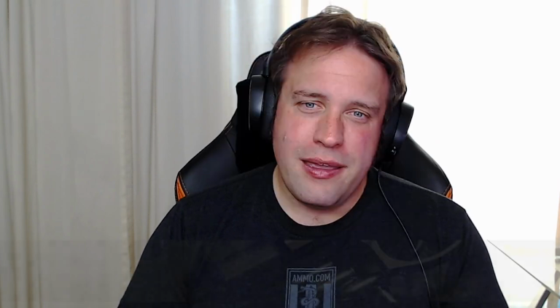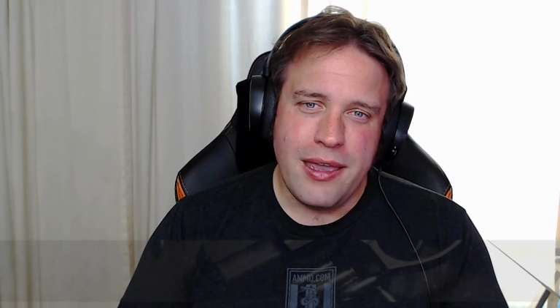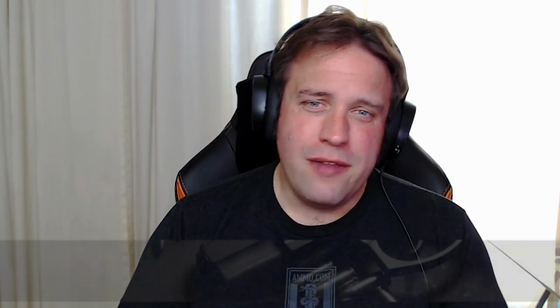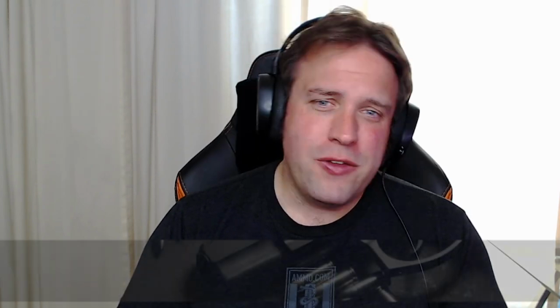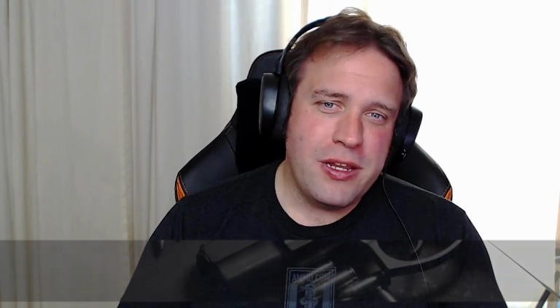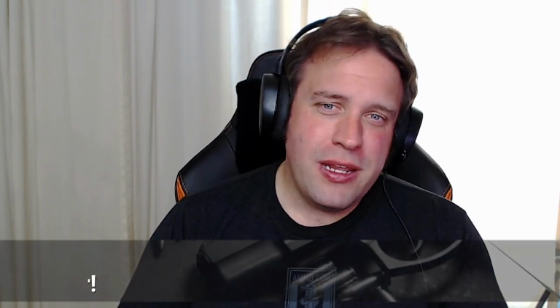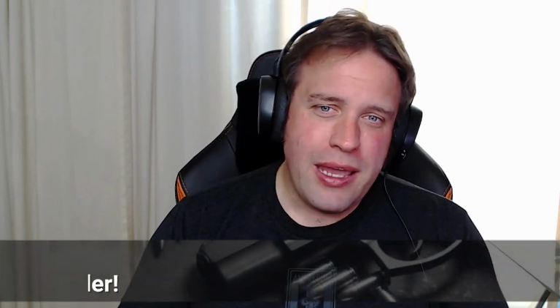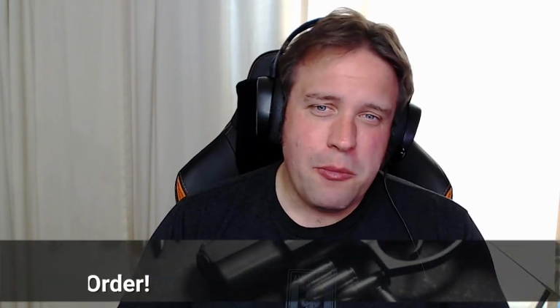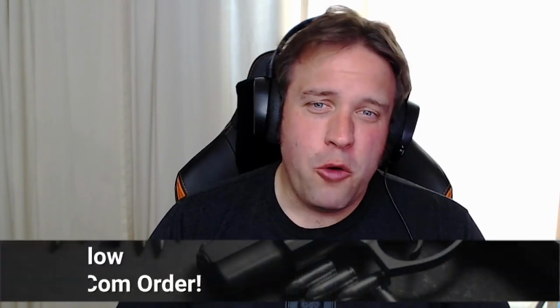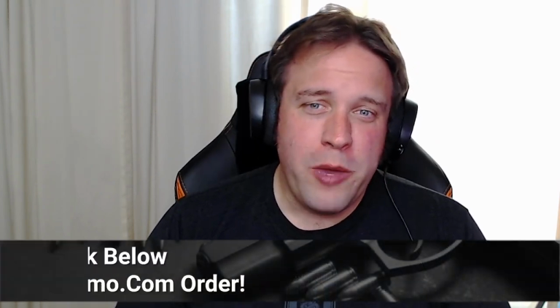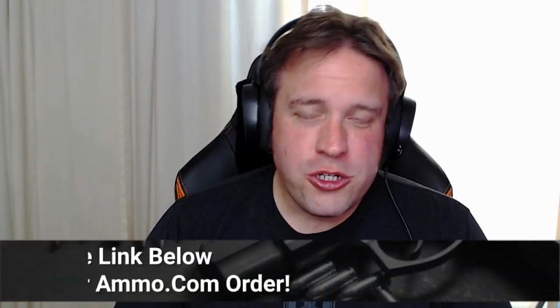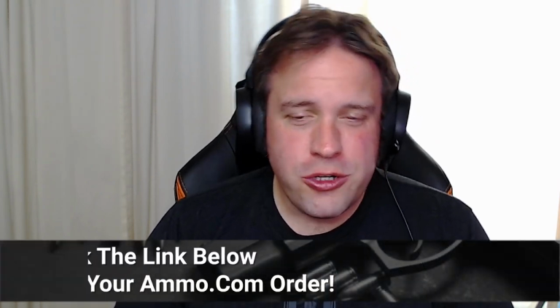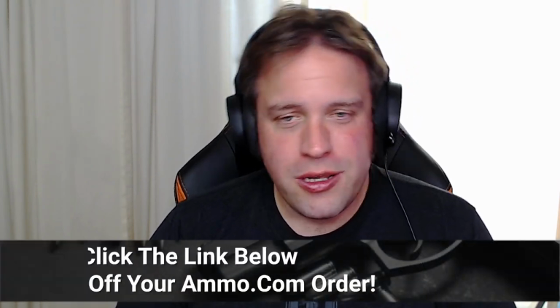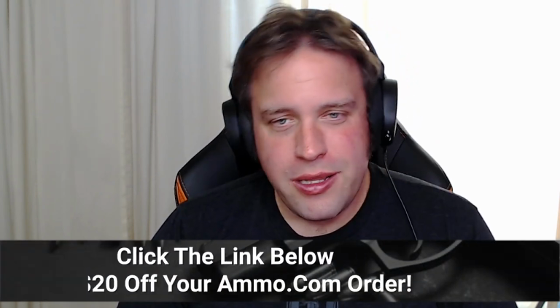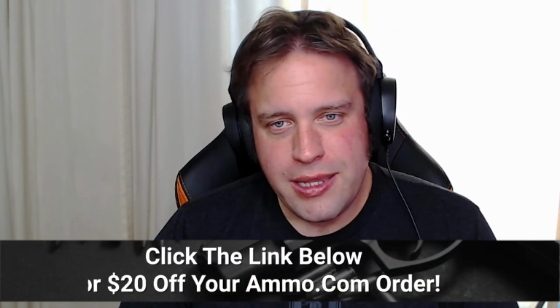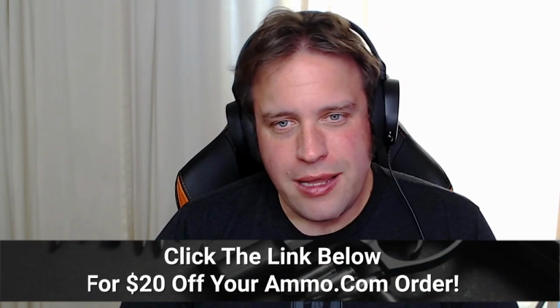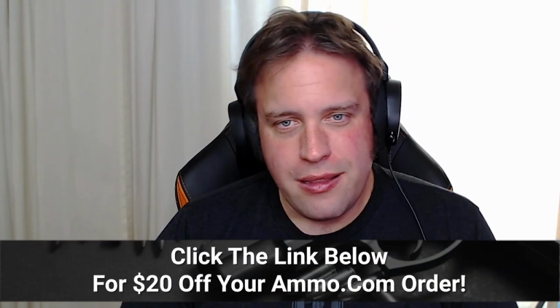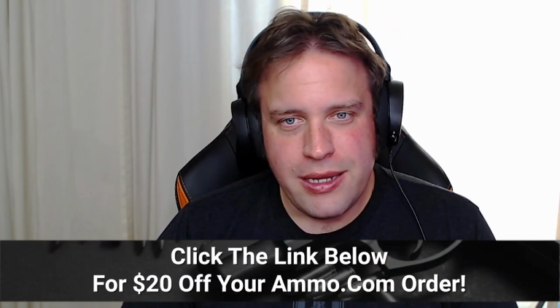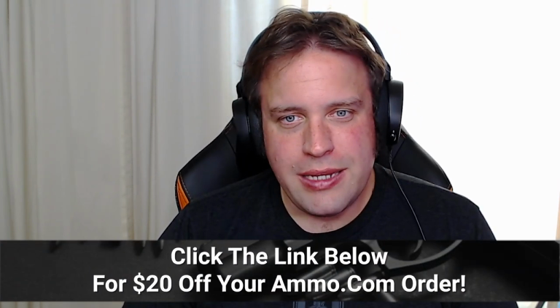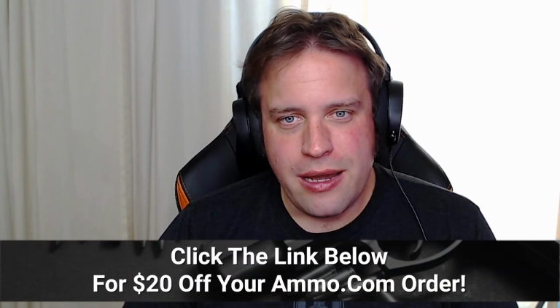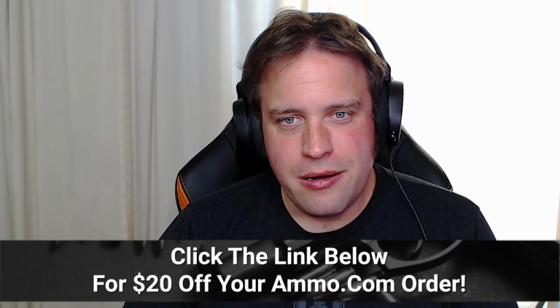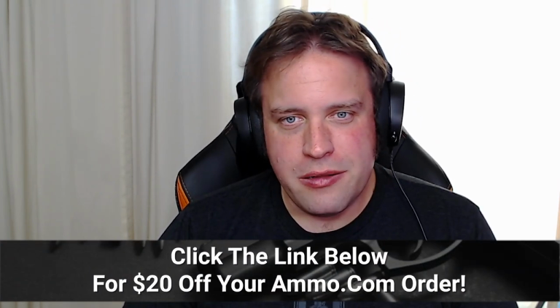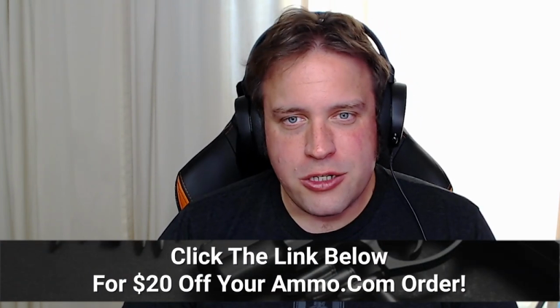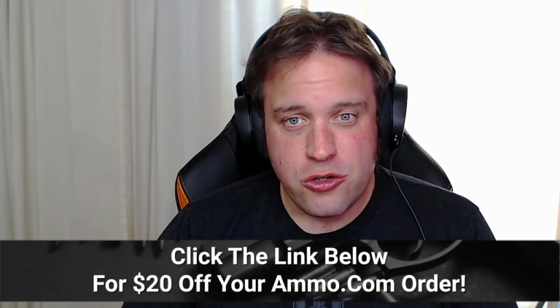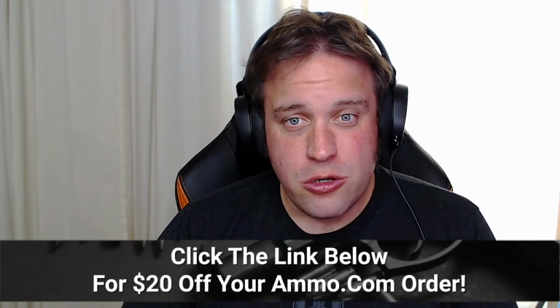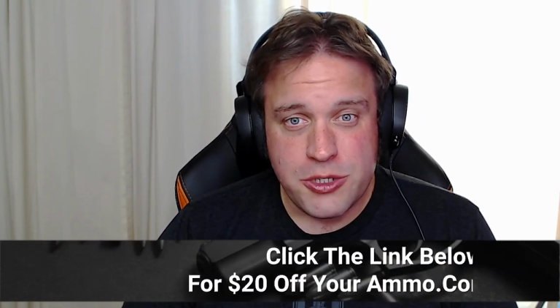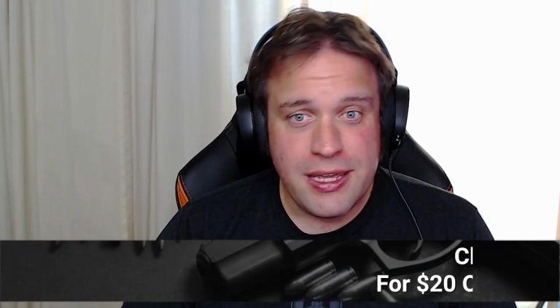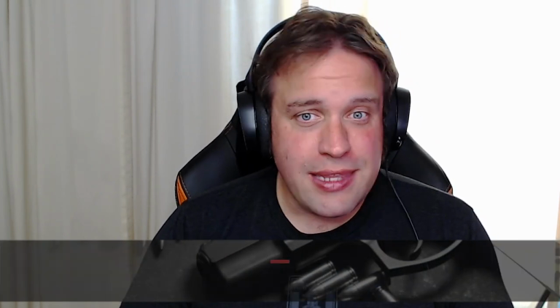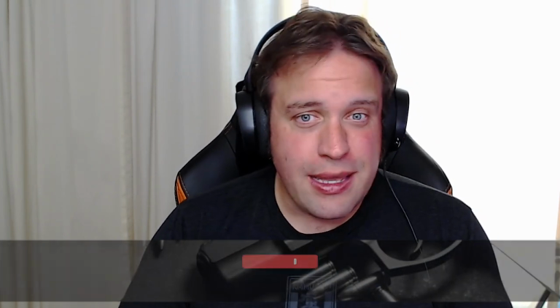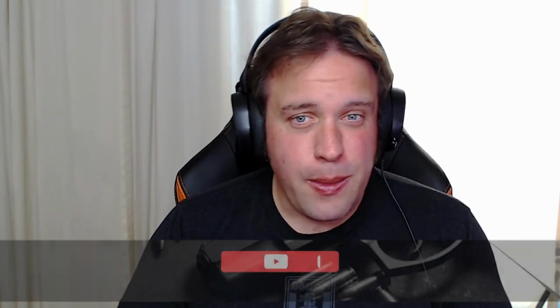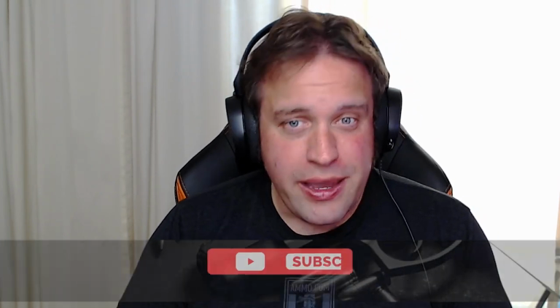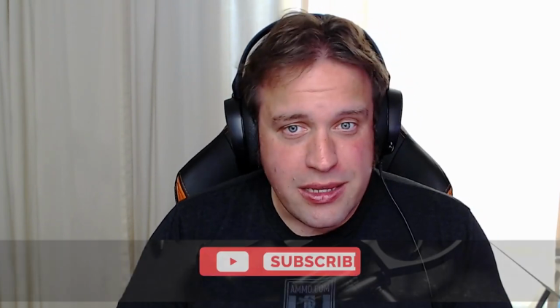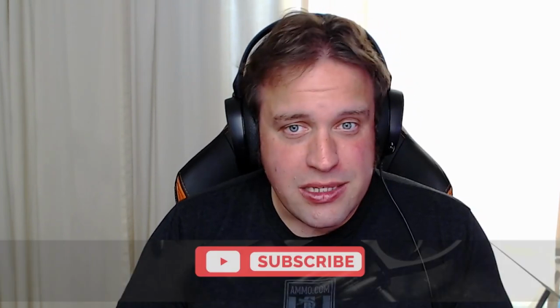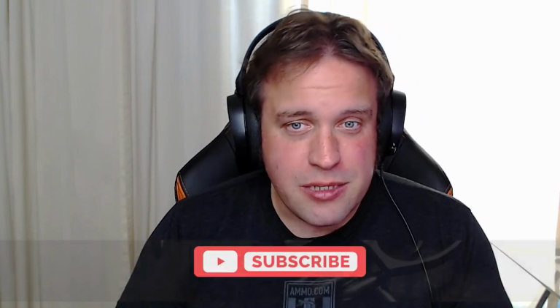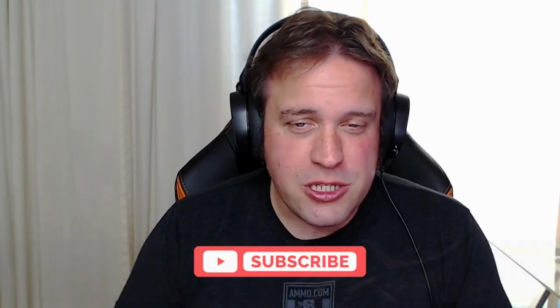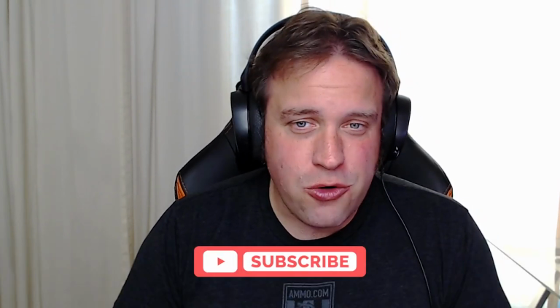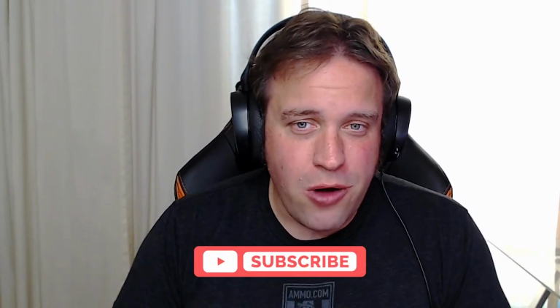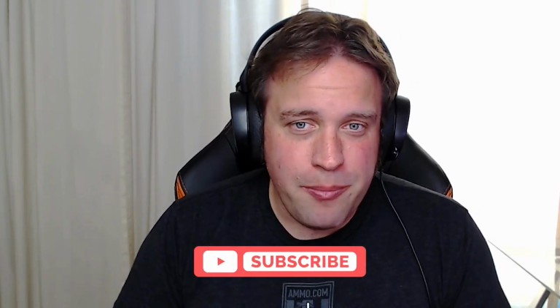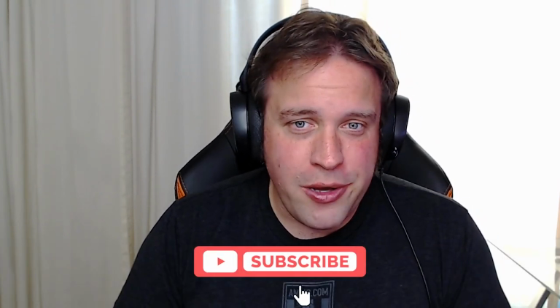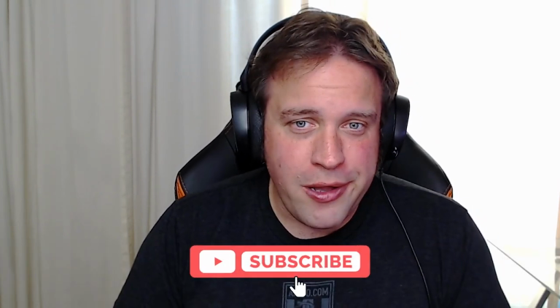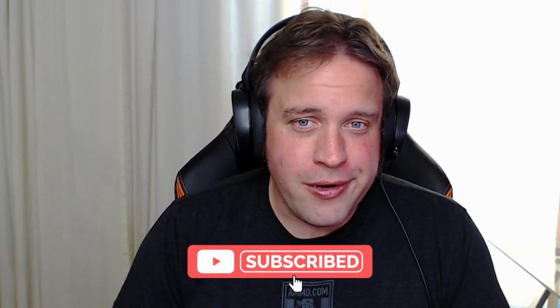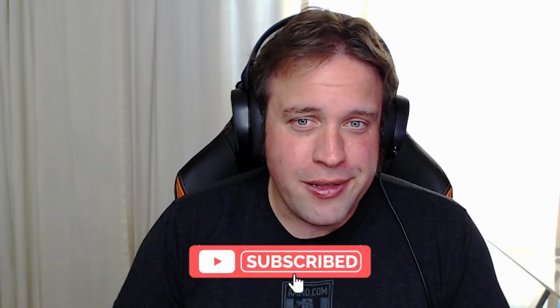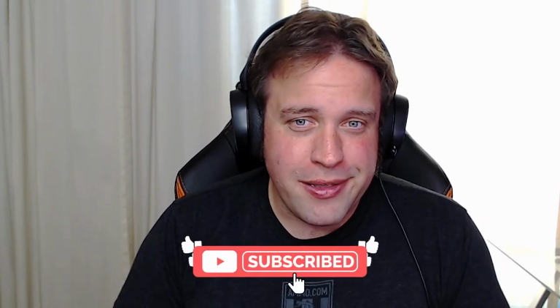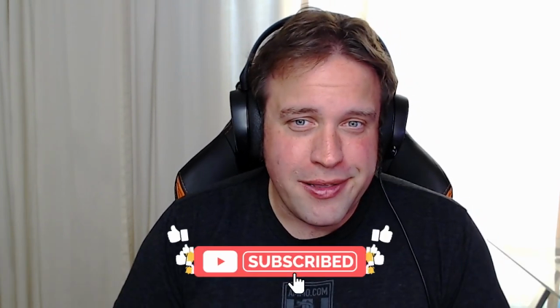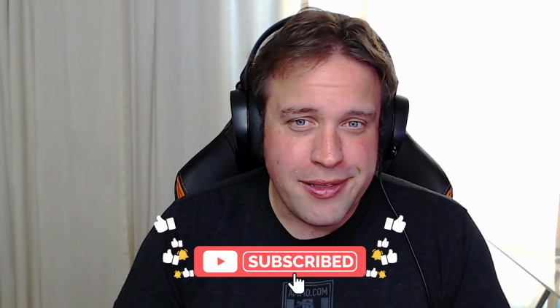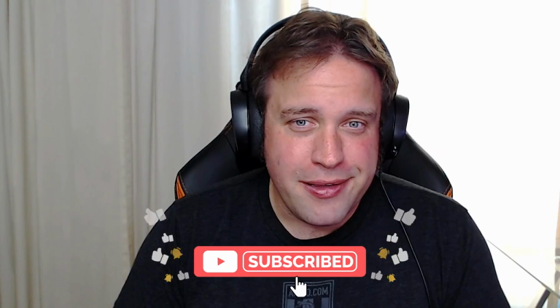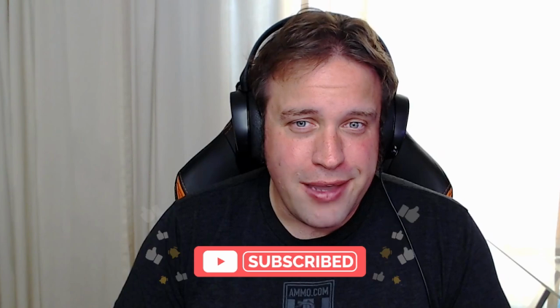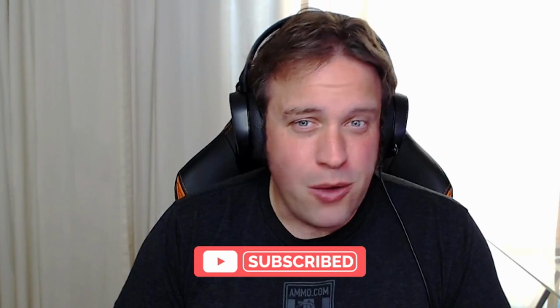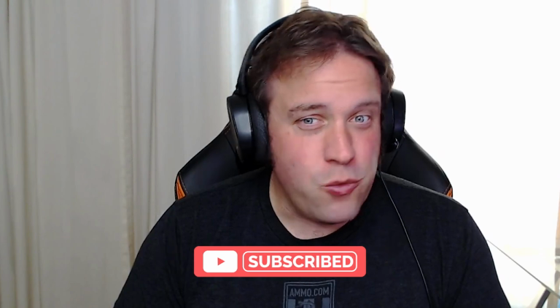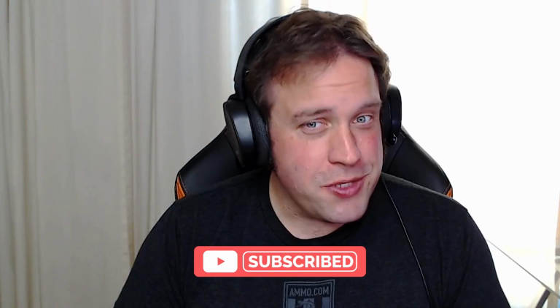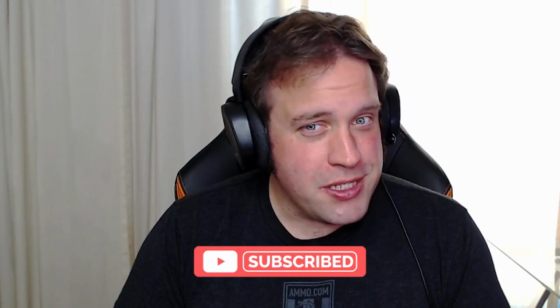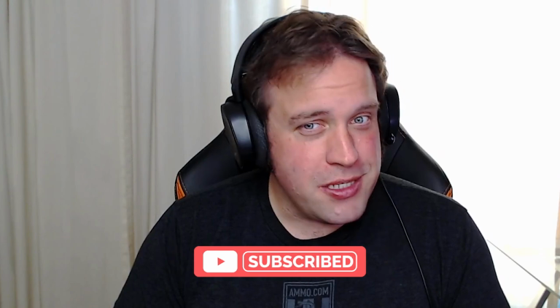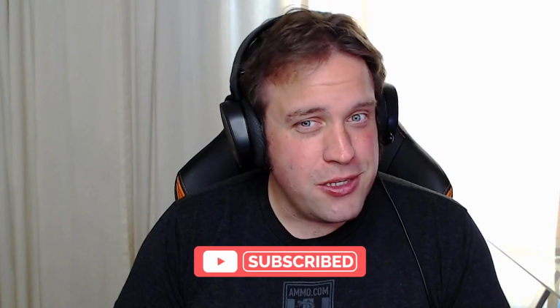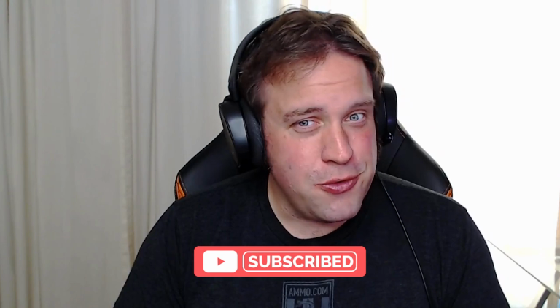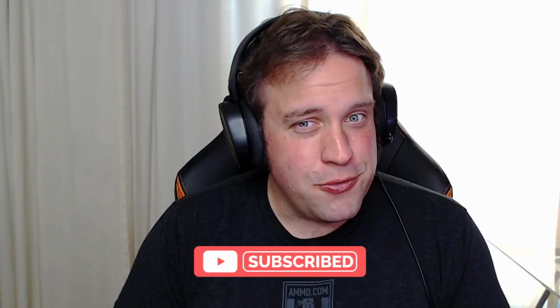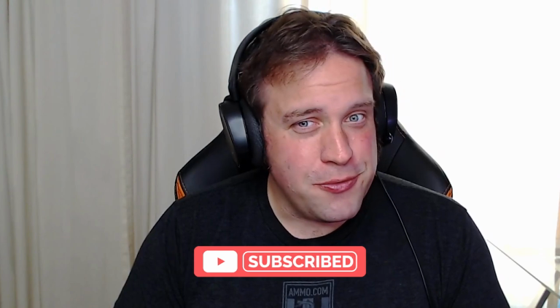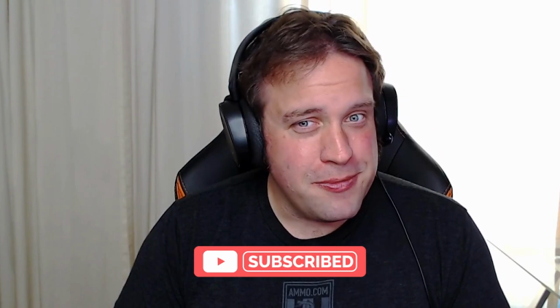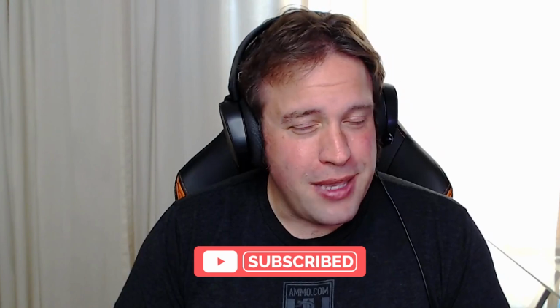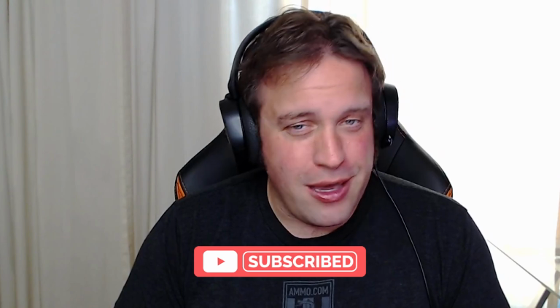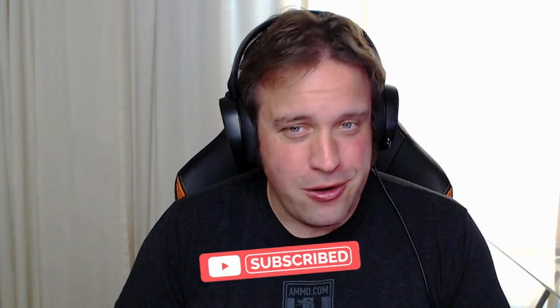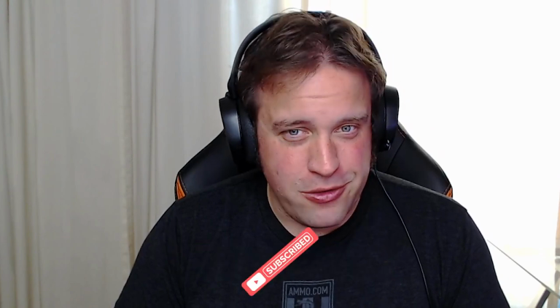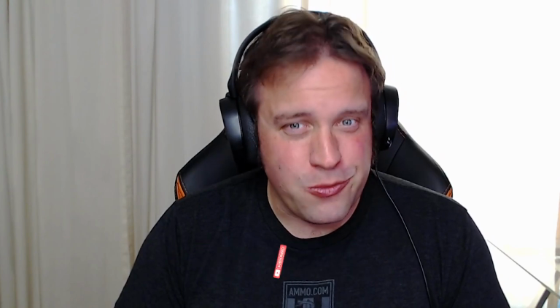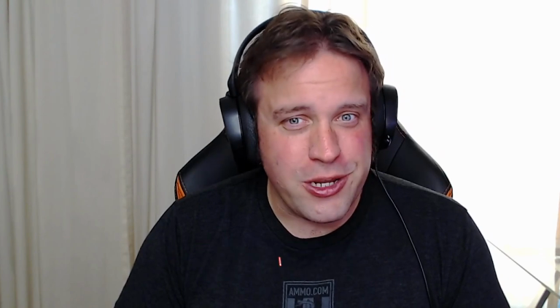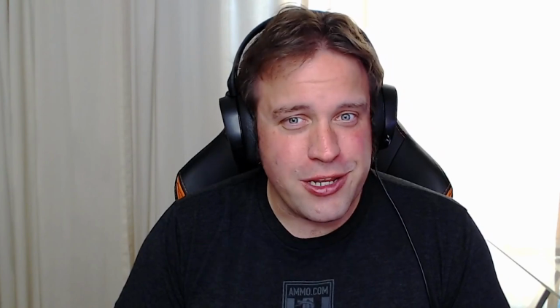If you need ammo, make sure you click that link down in the description. Hit that like and subscribe button, and we'll see you out on the range.